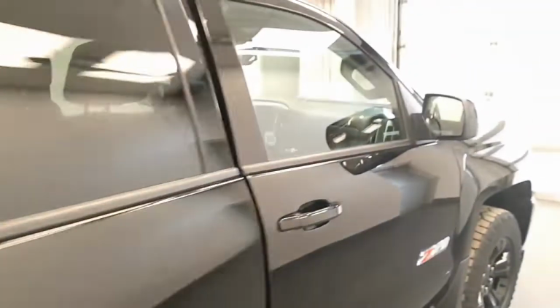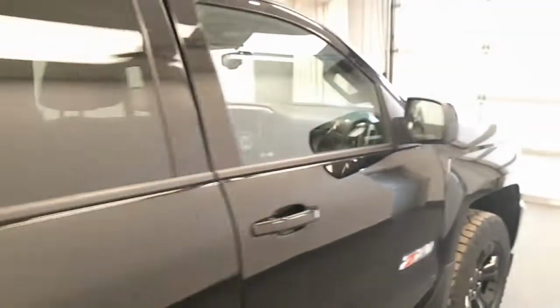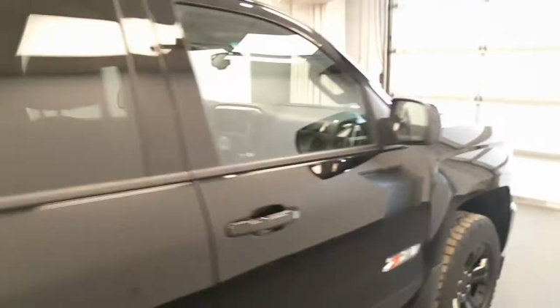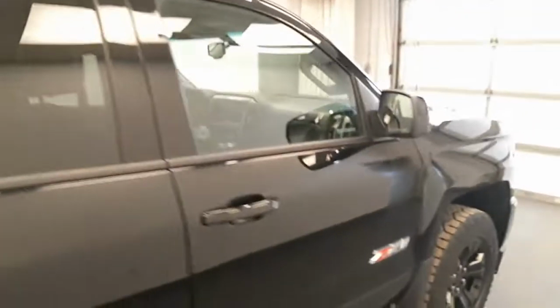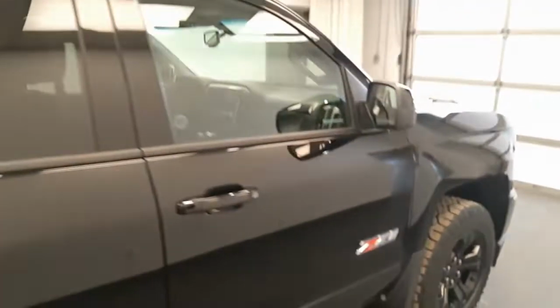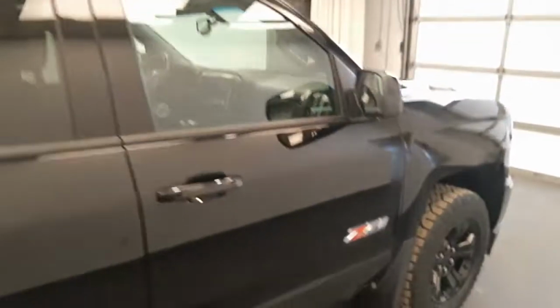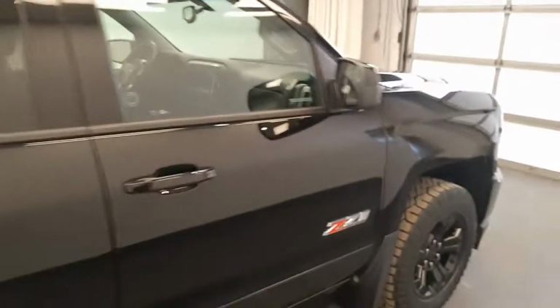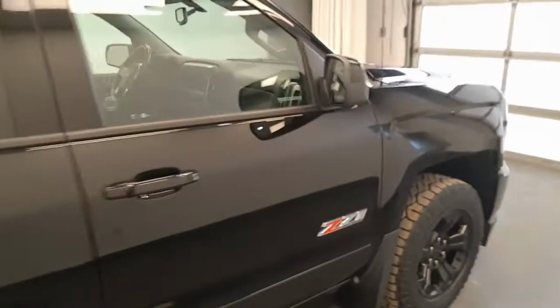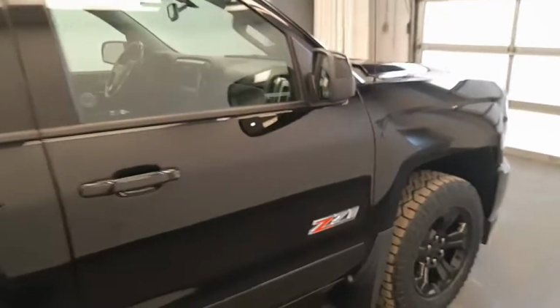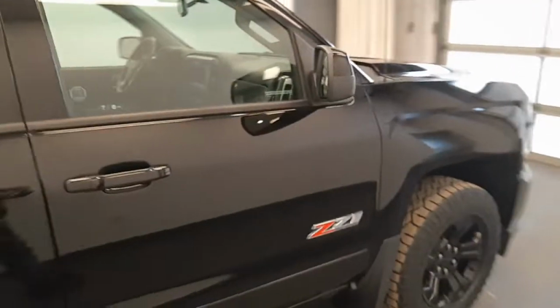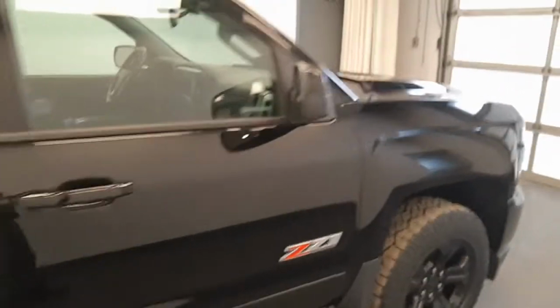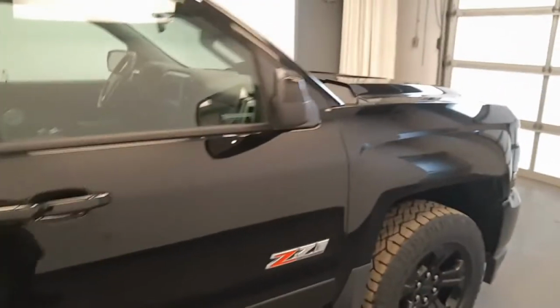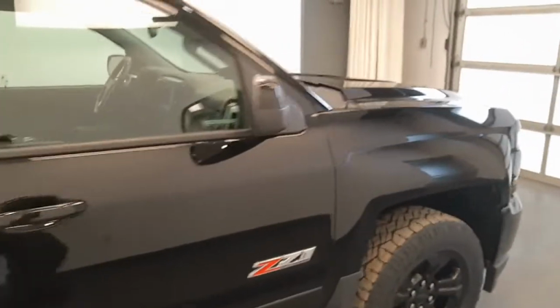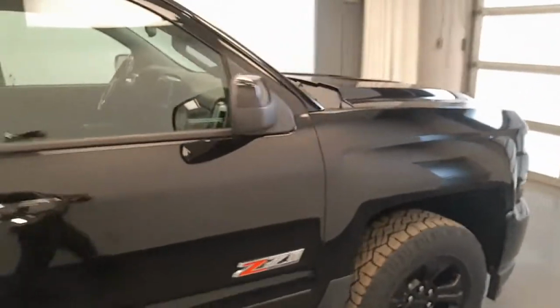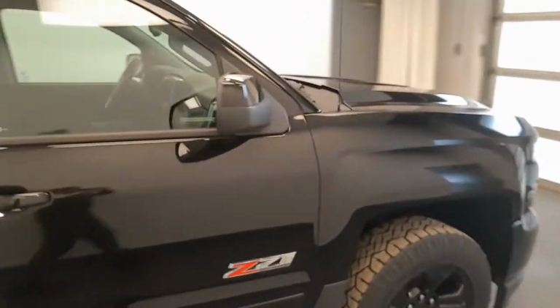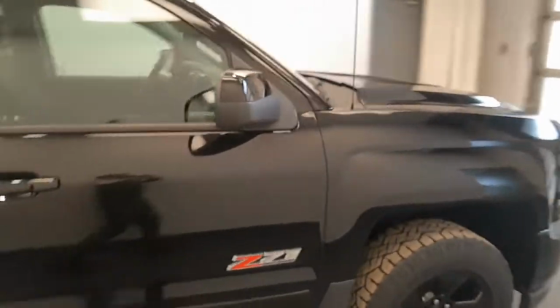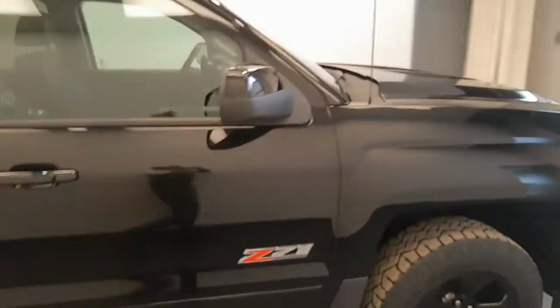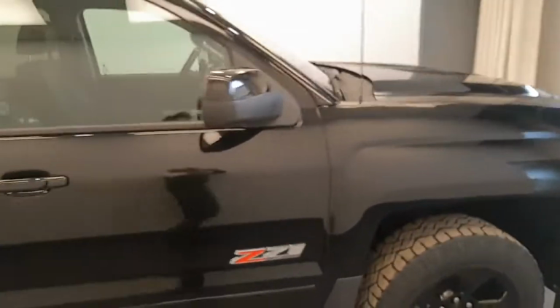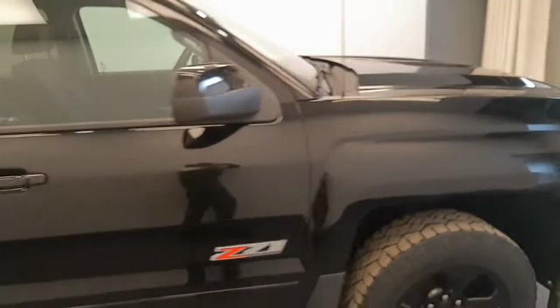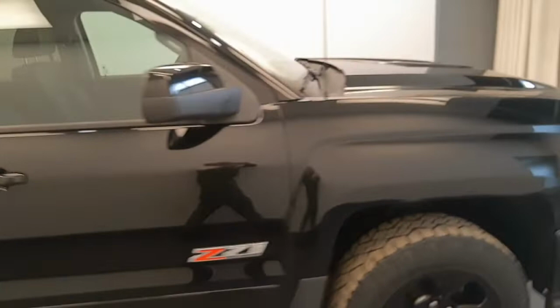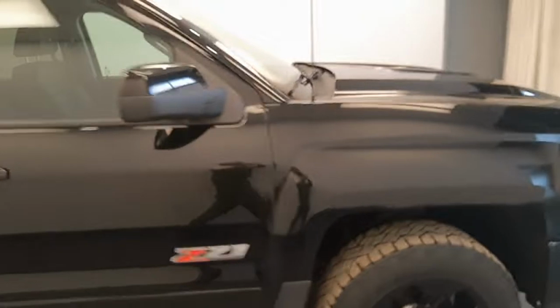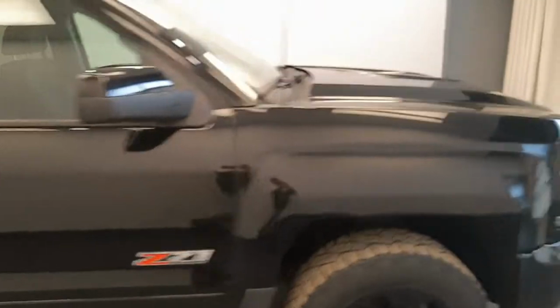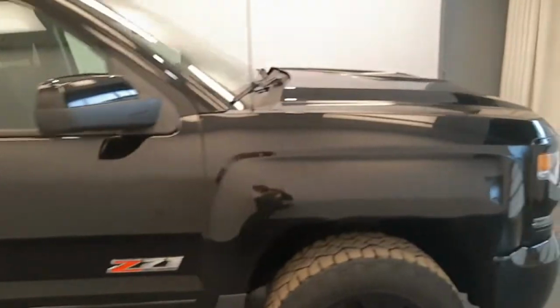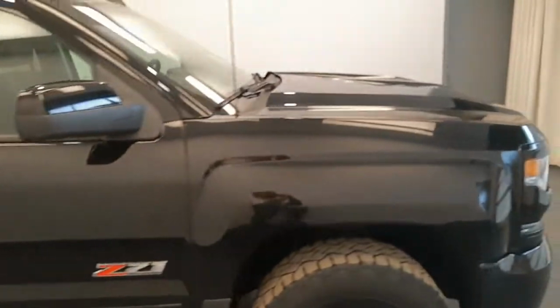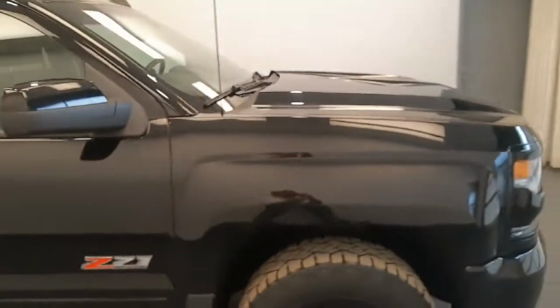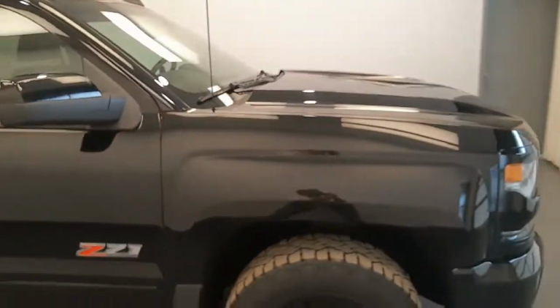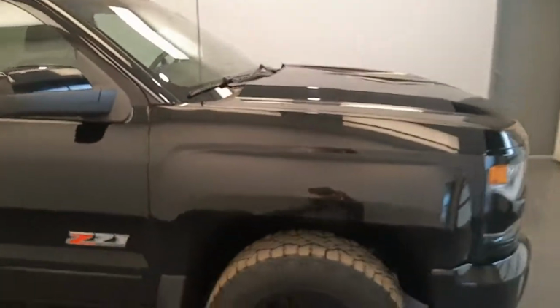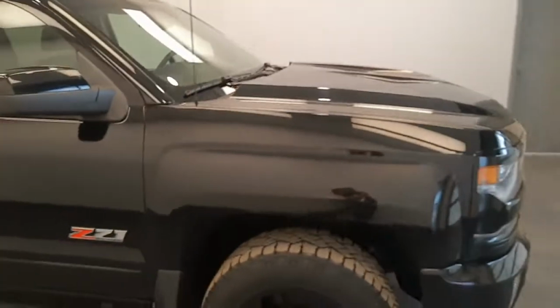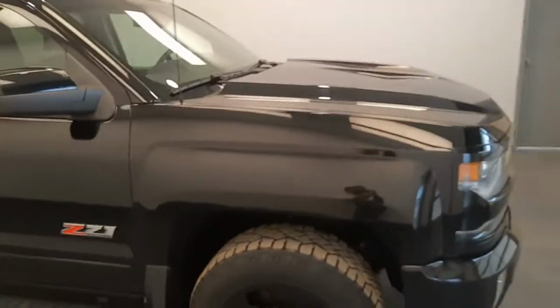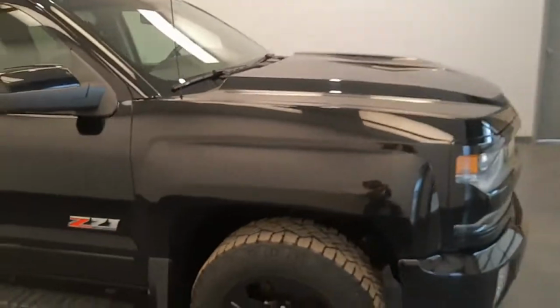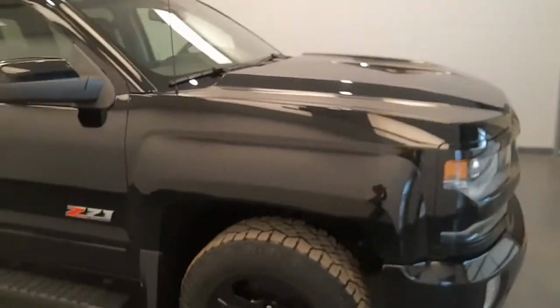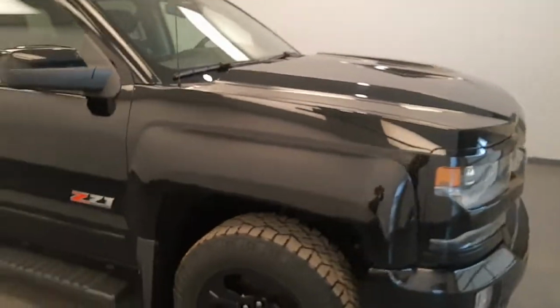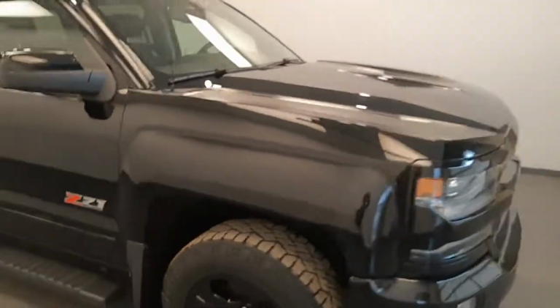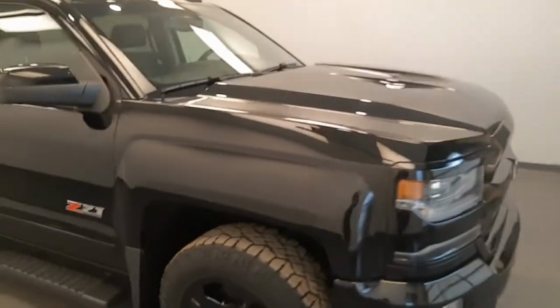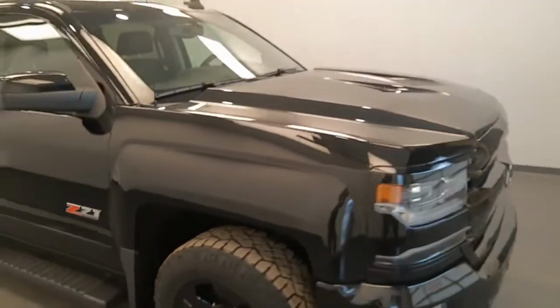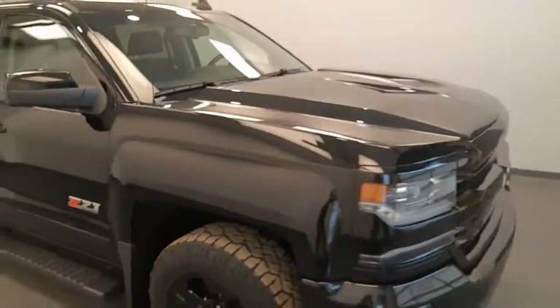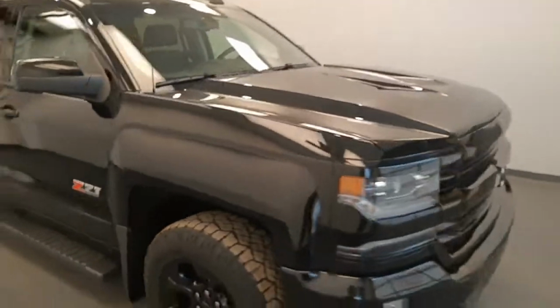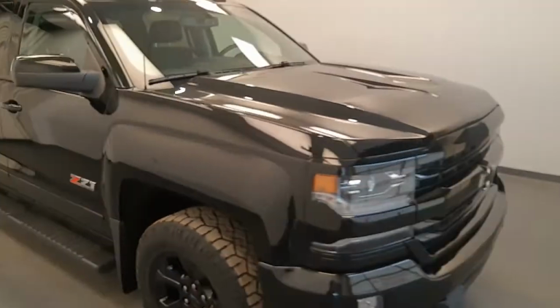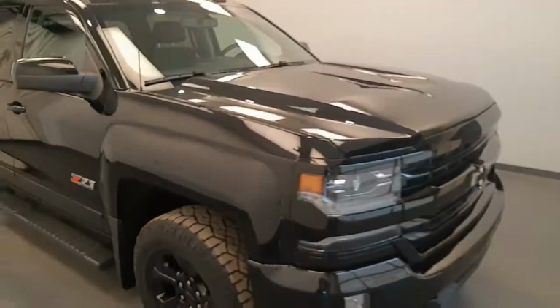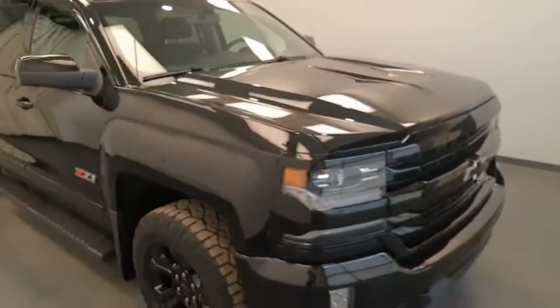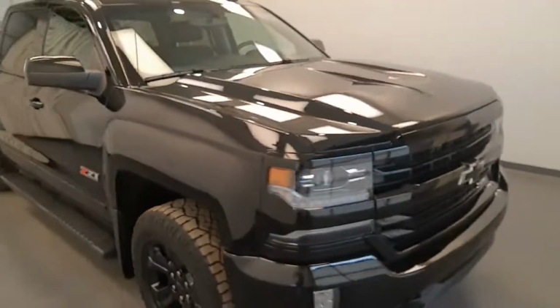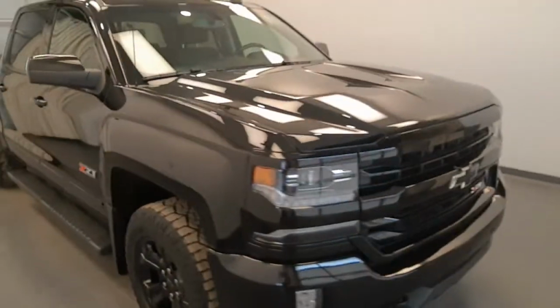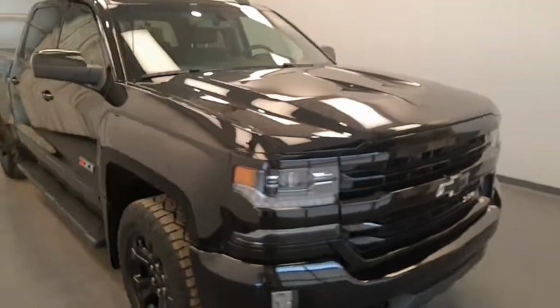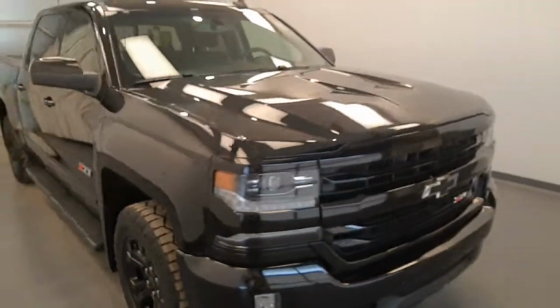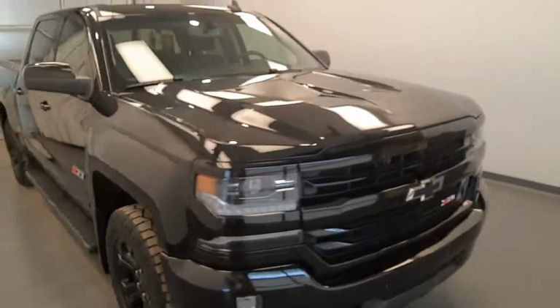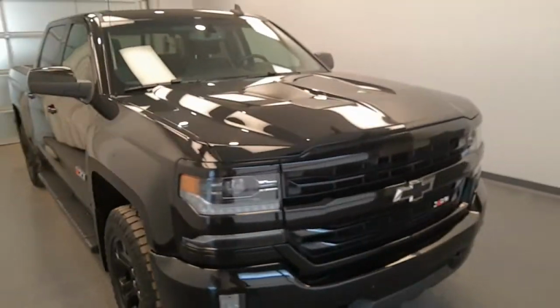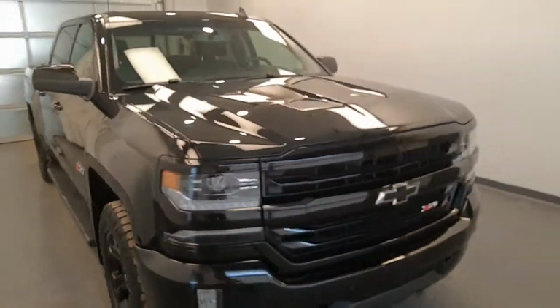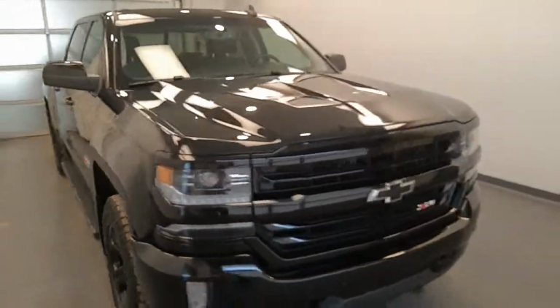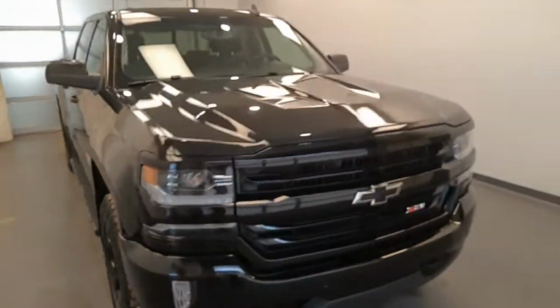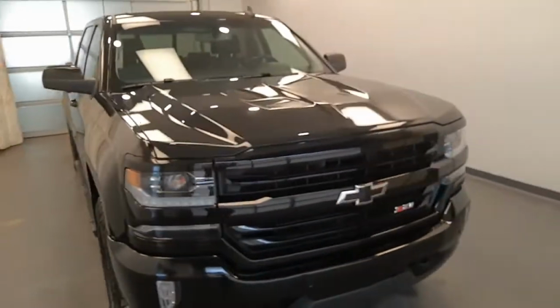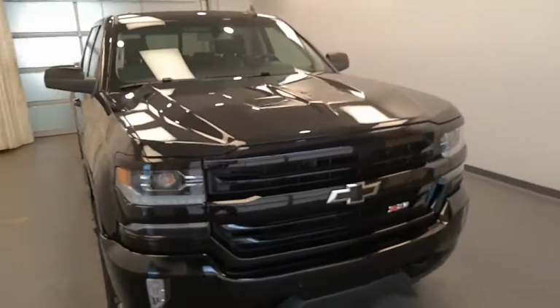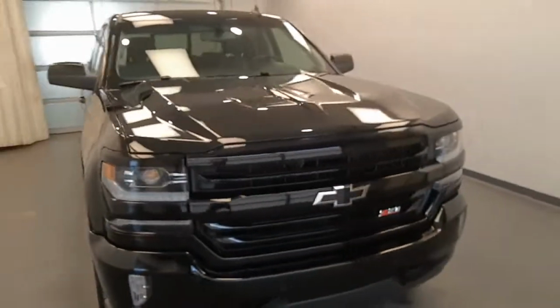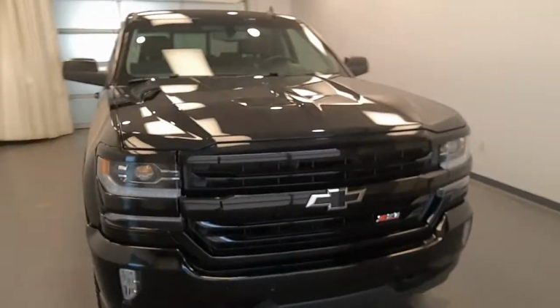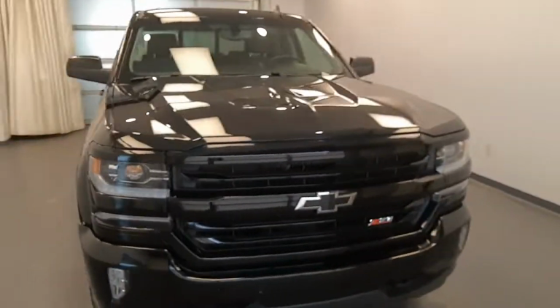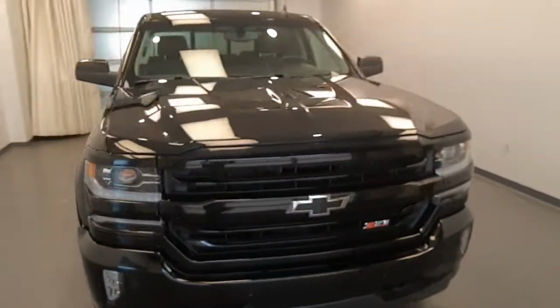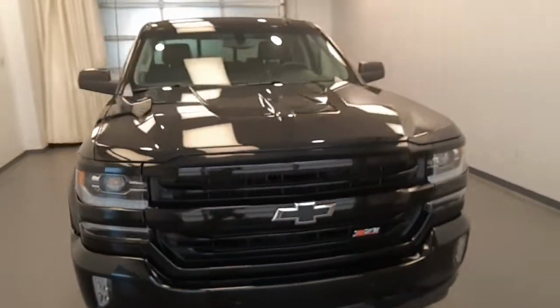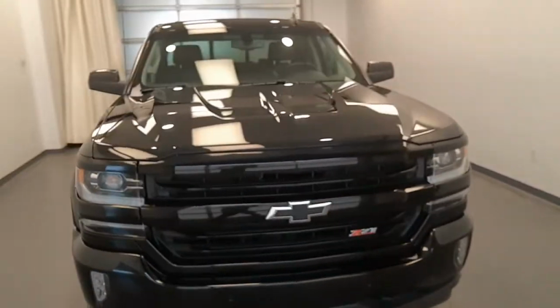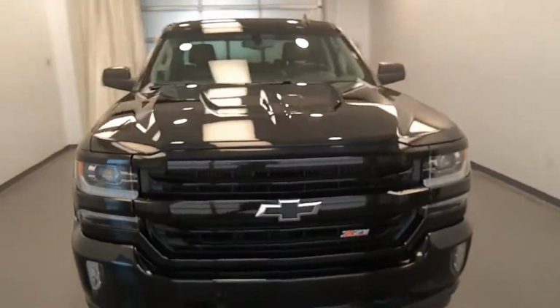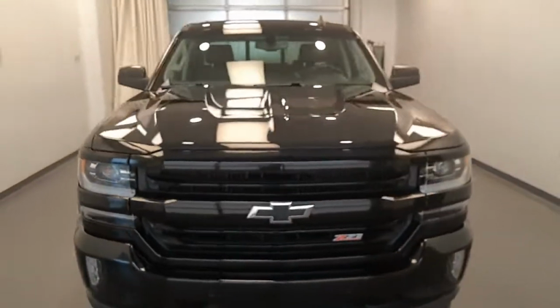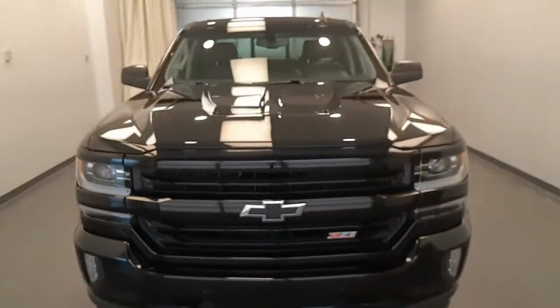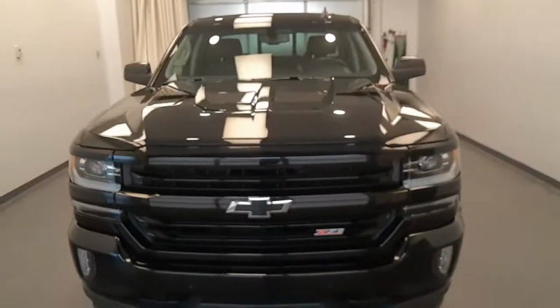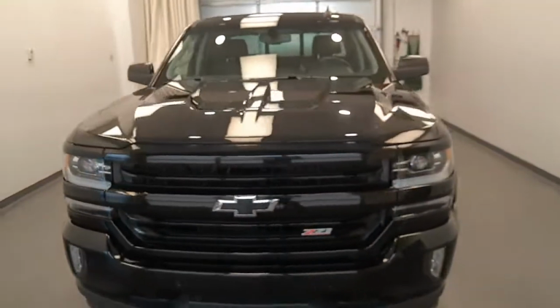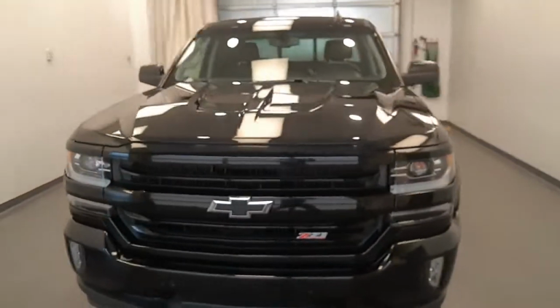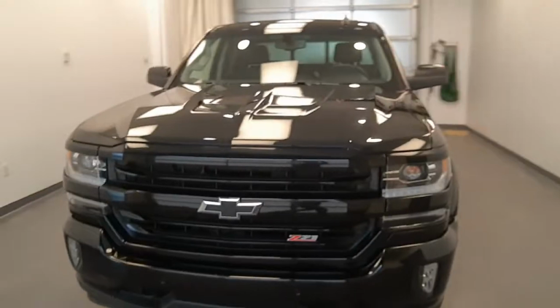Once again, we're viewing stock number 242882 on a 2017 Chevy 1500 LTZ, and our exterior colour is black.